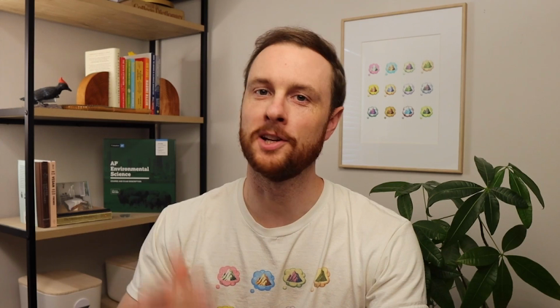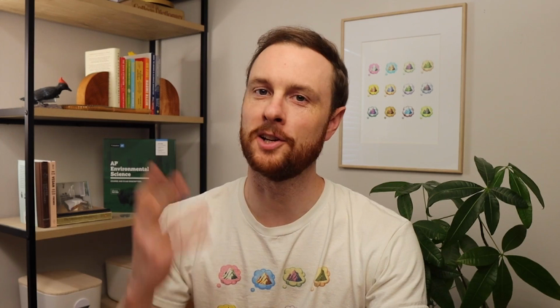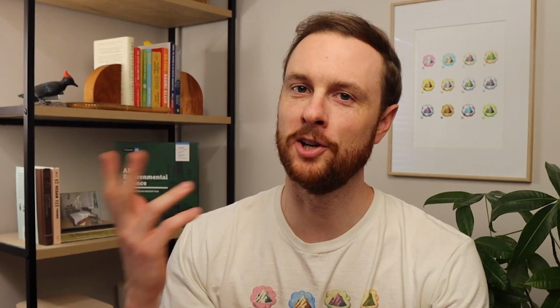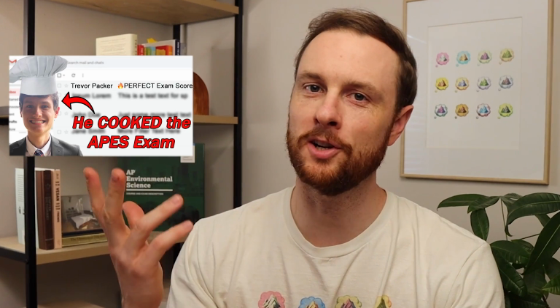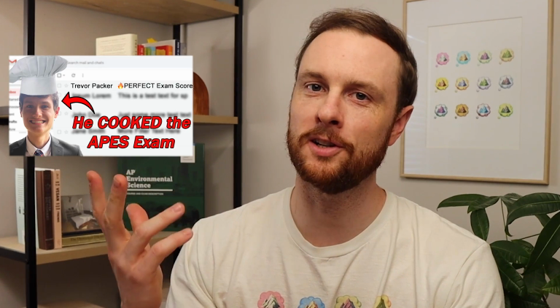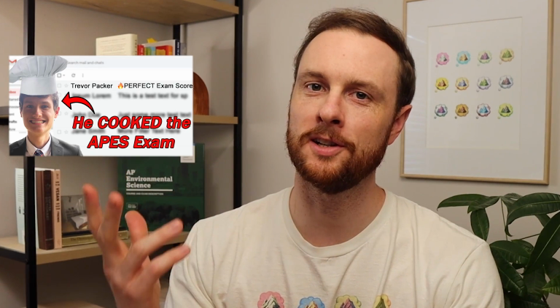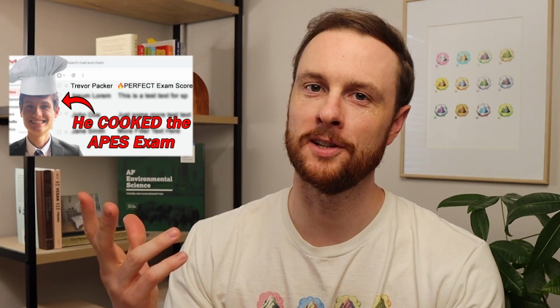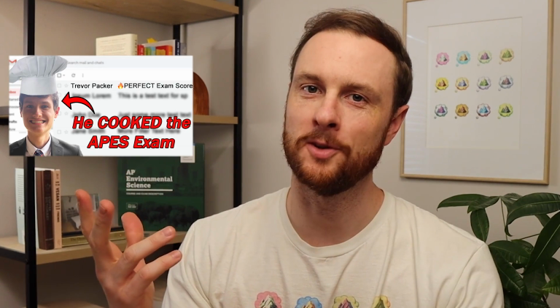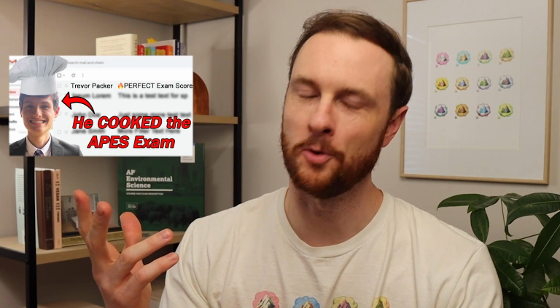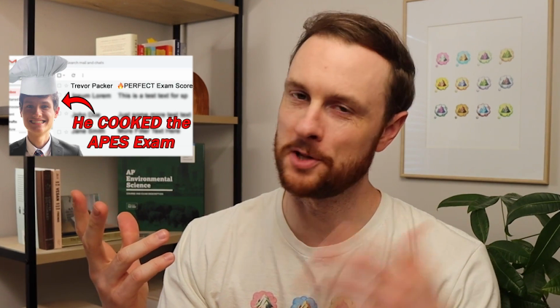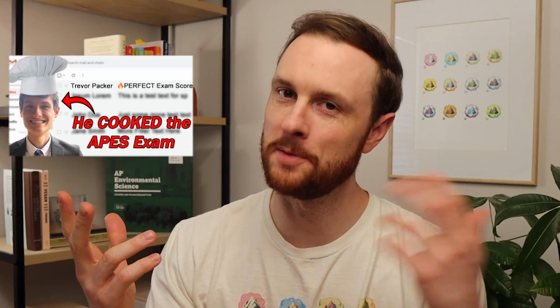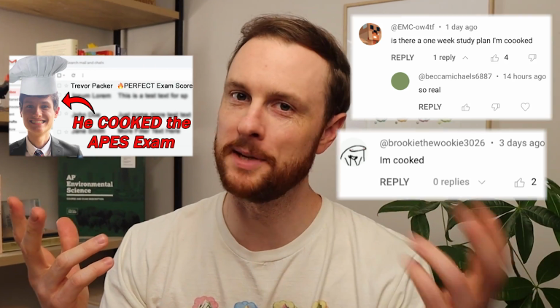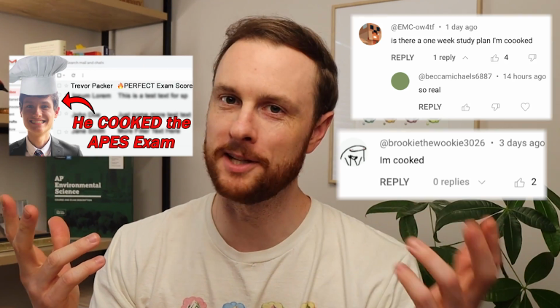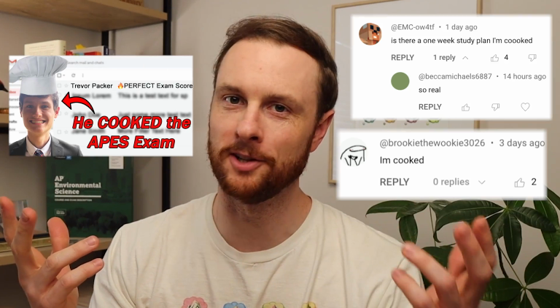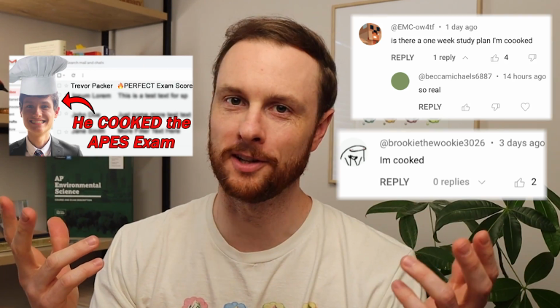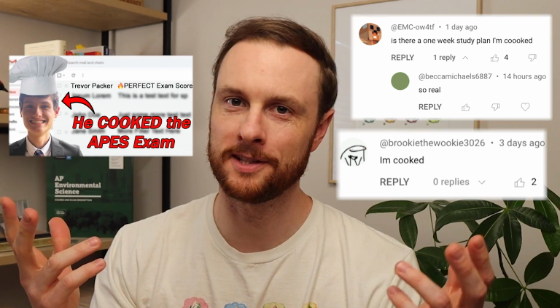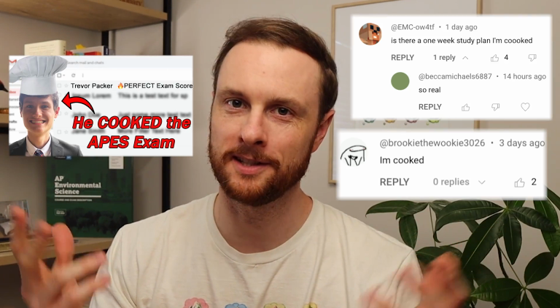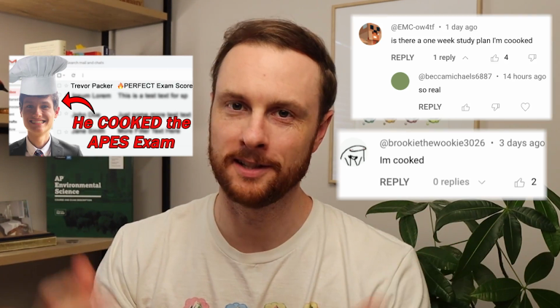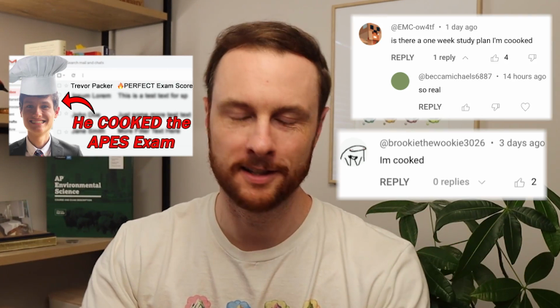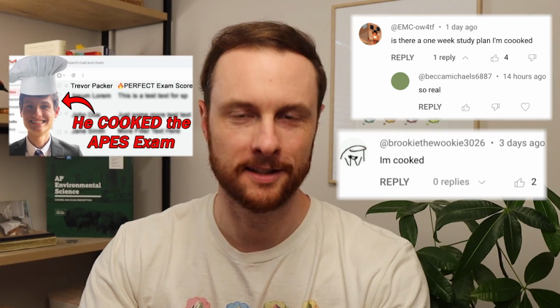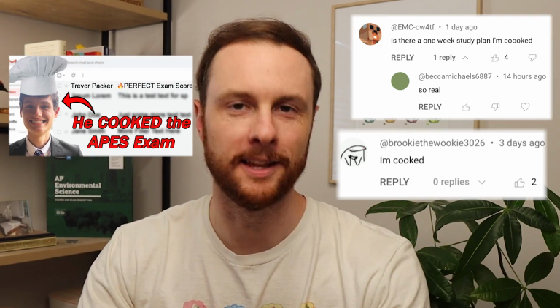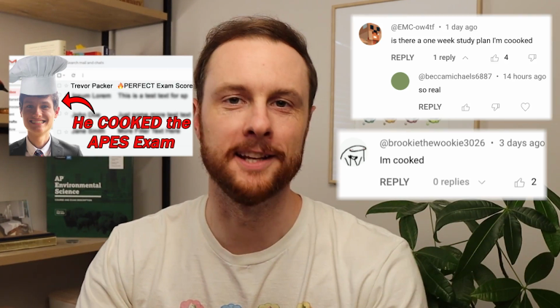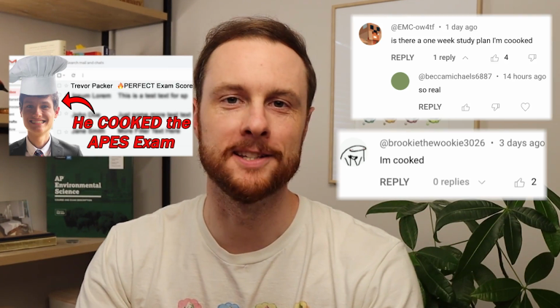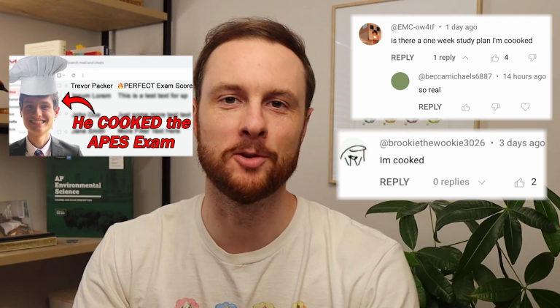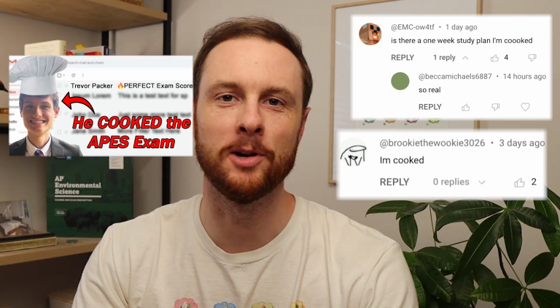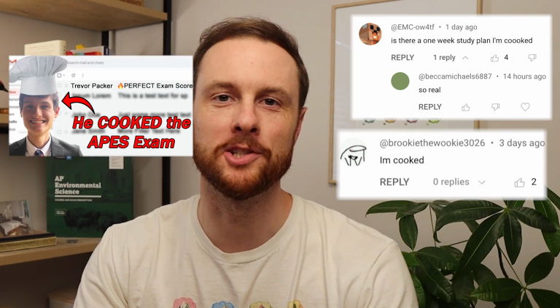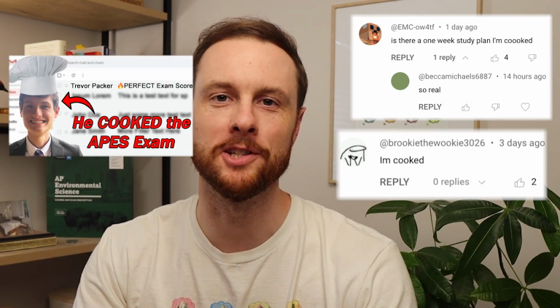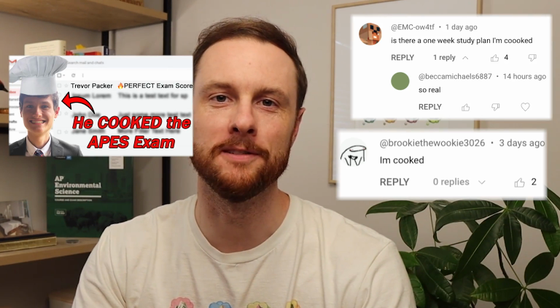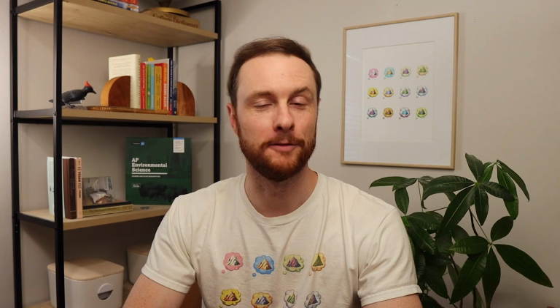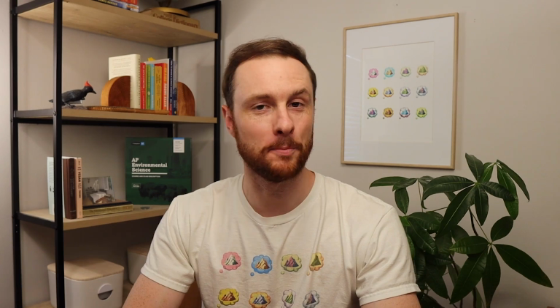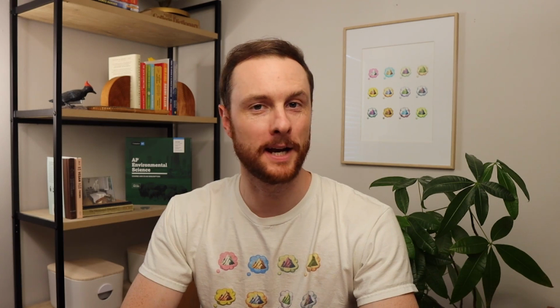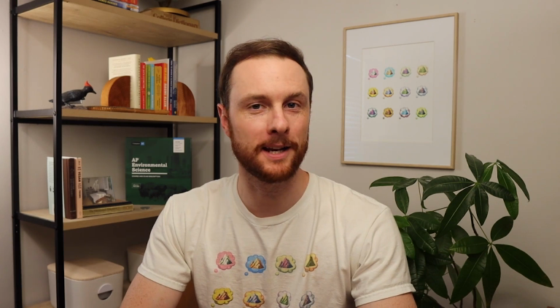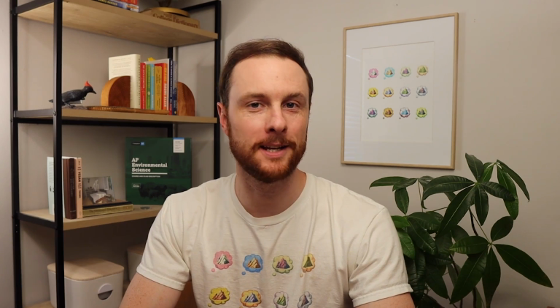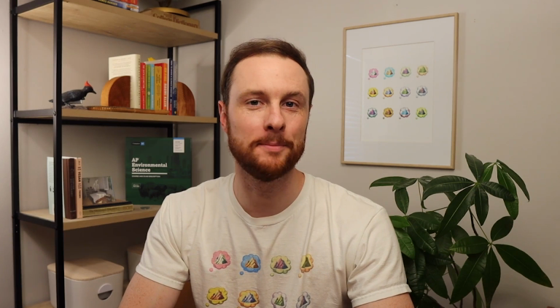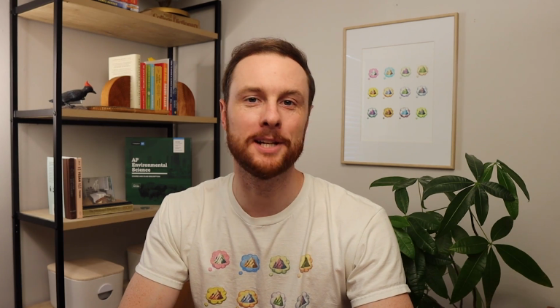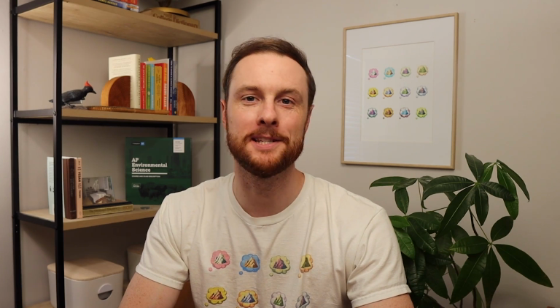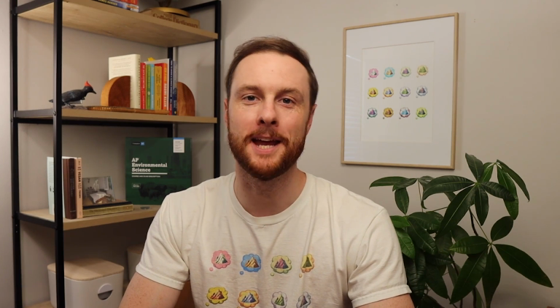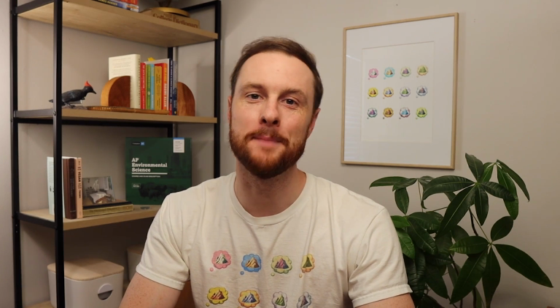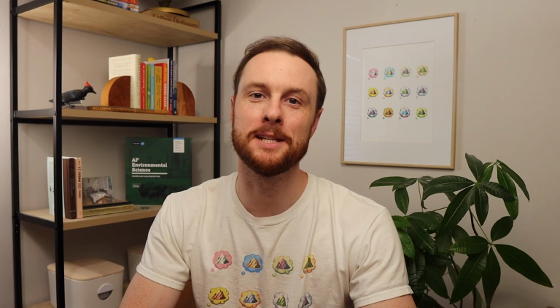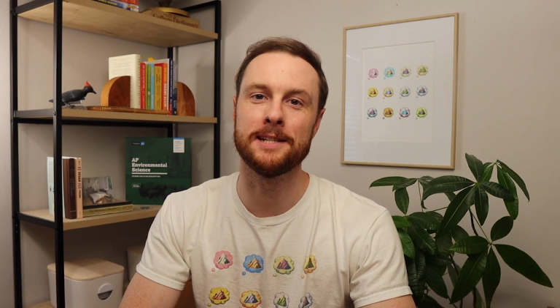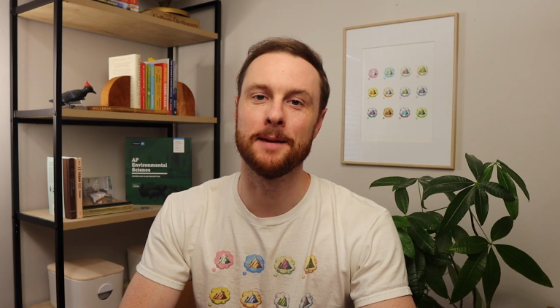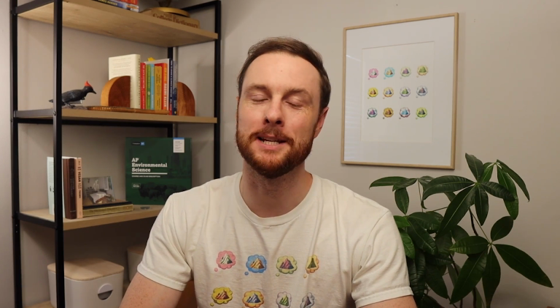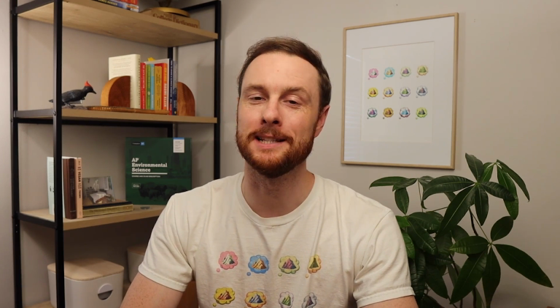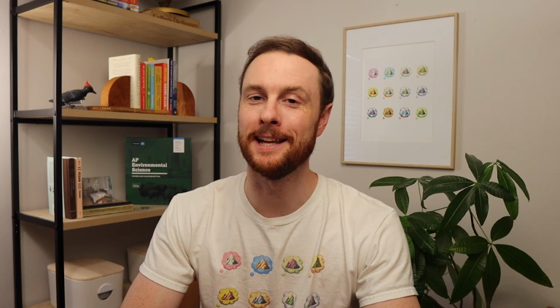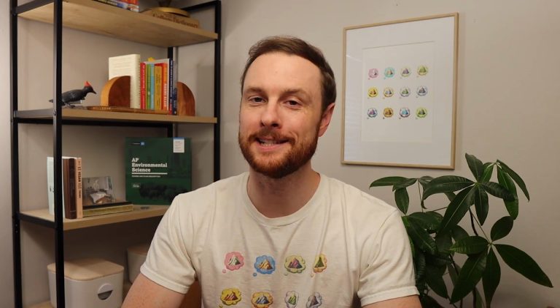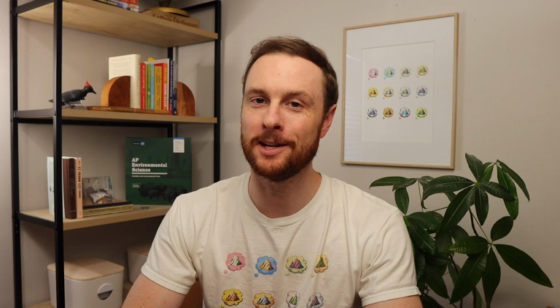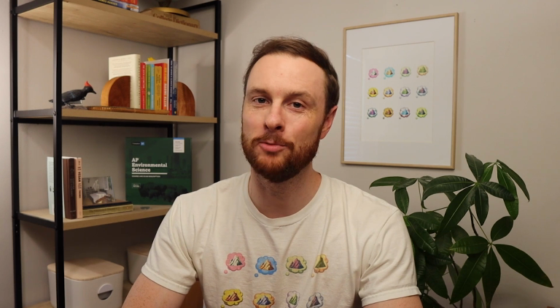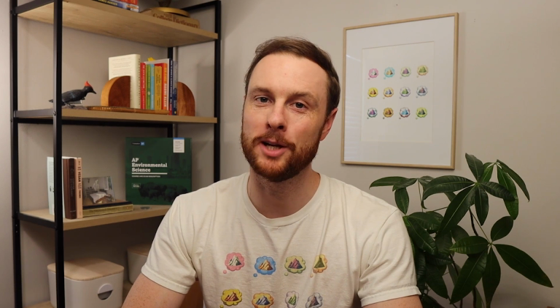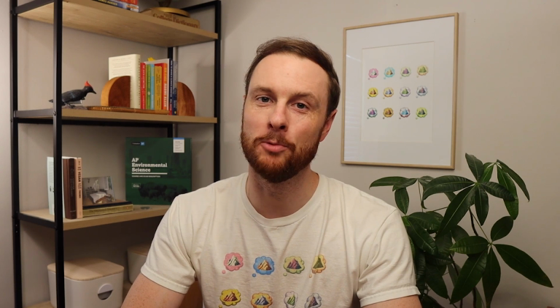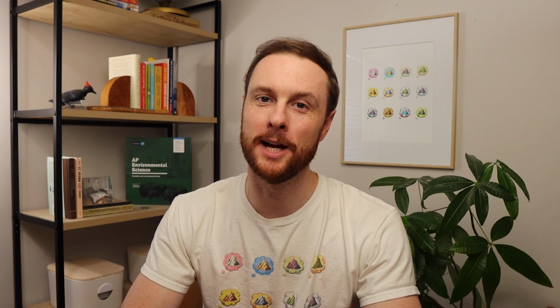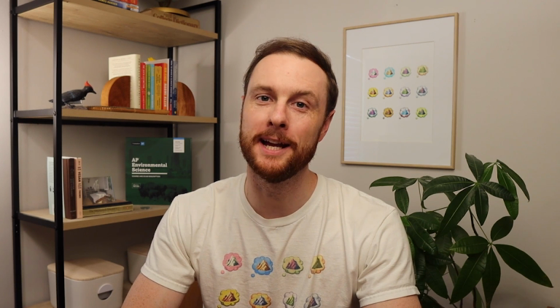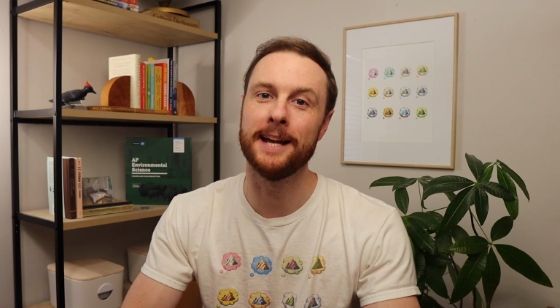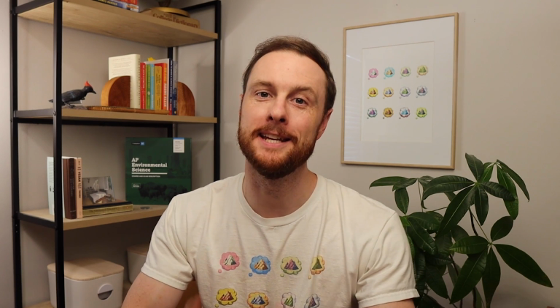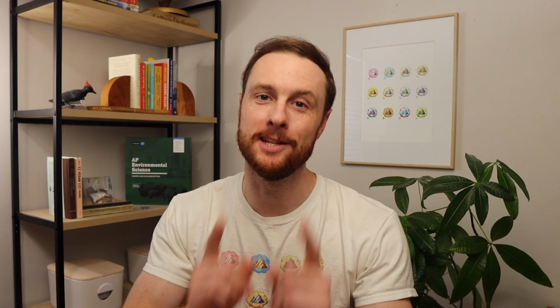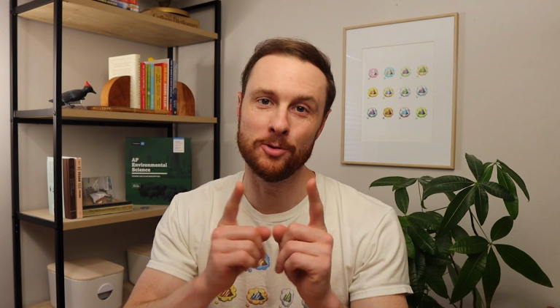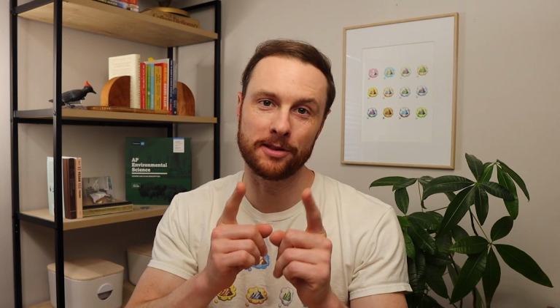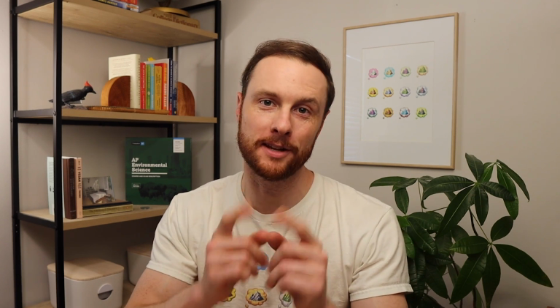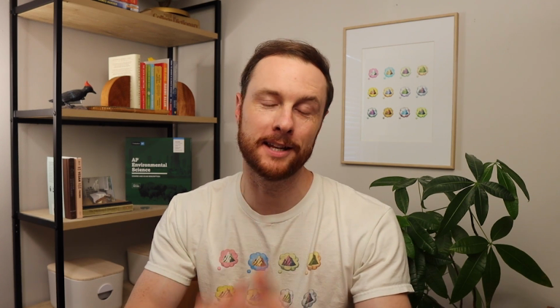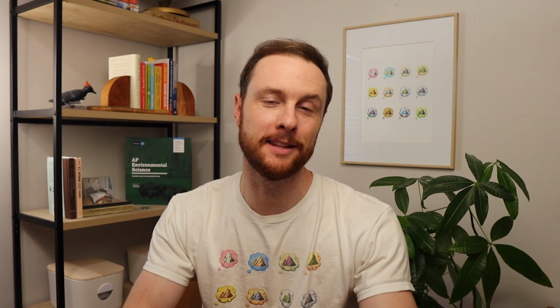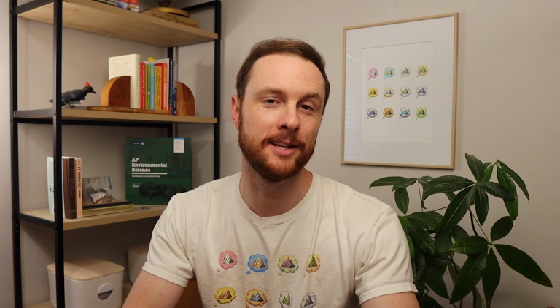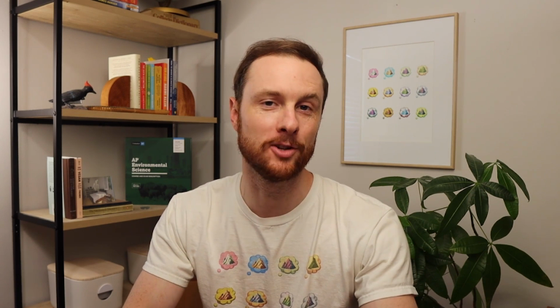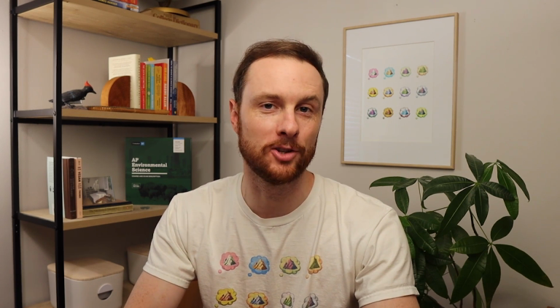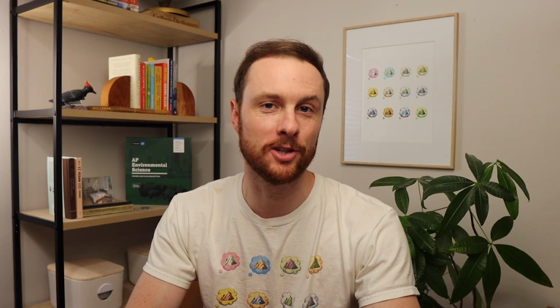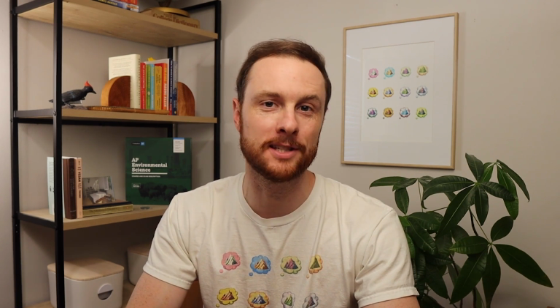To cook or to be cooked? That is the question. If you're panicking because the APES exam is less than a week away and you think that you're cooked,